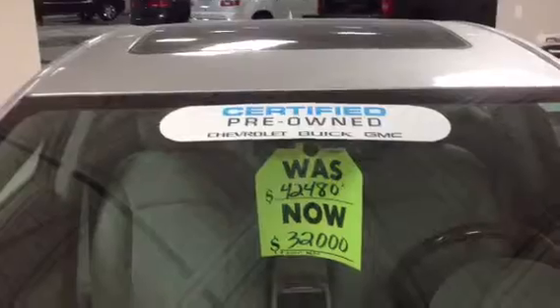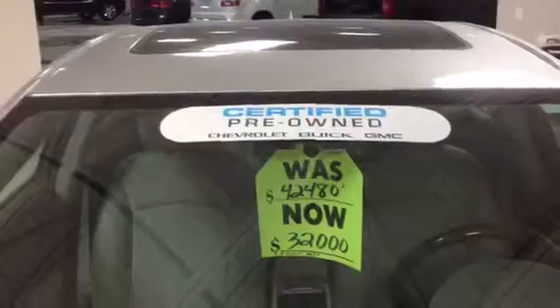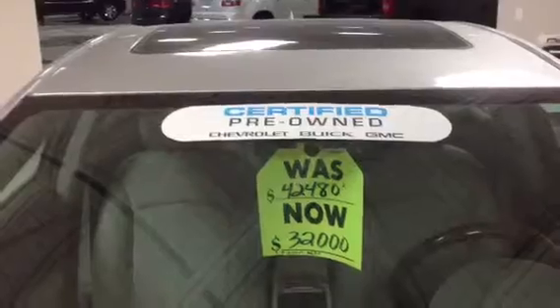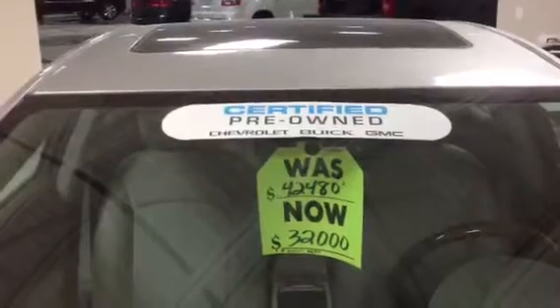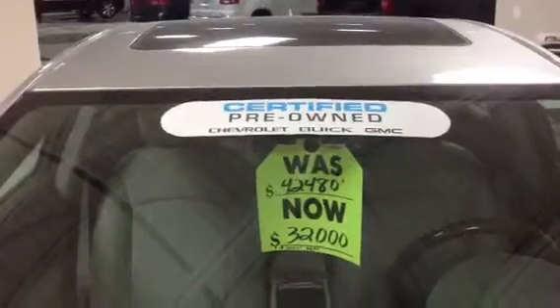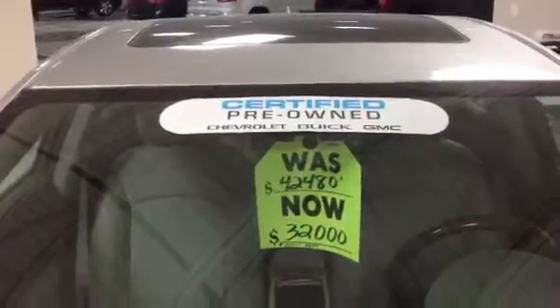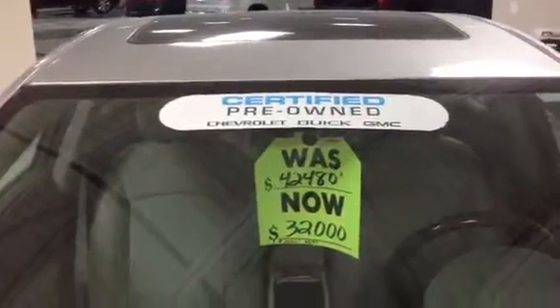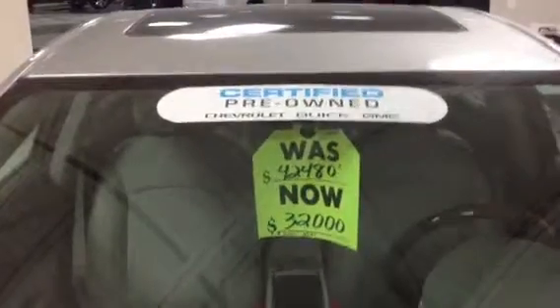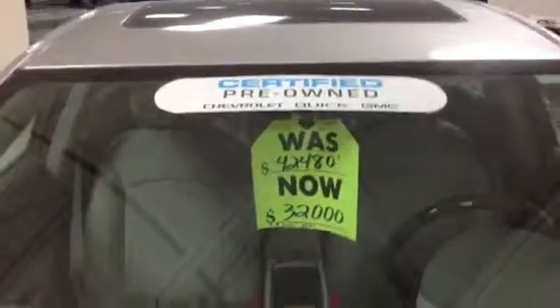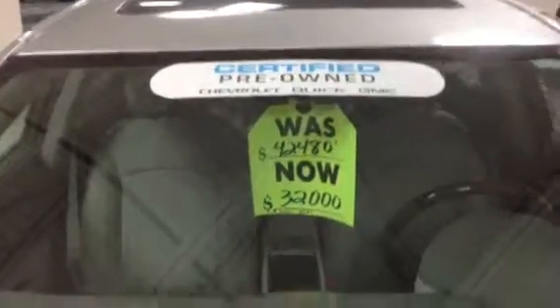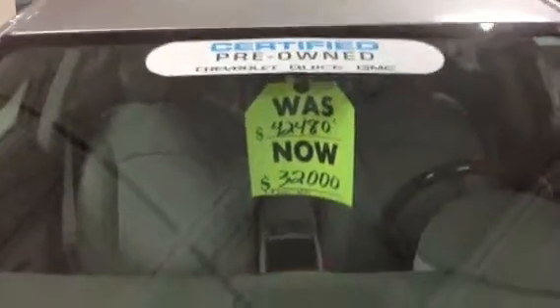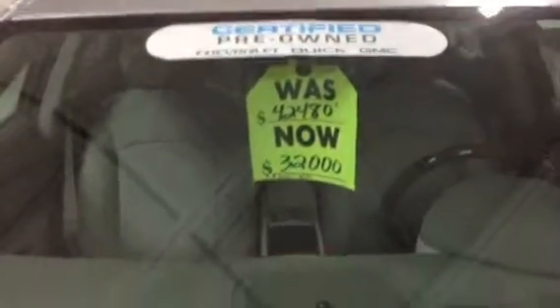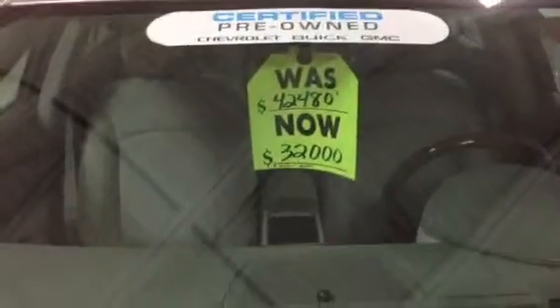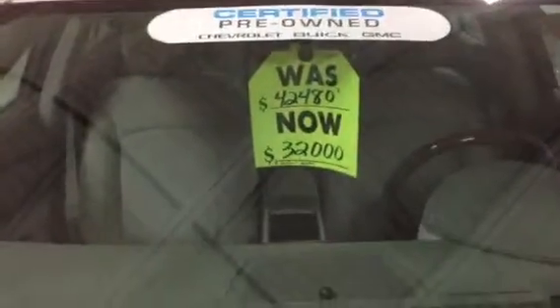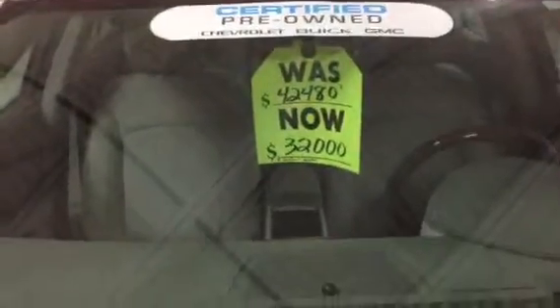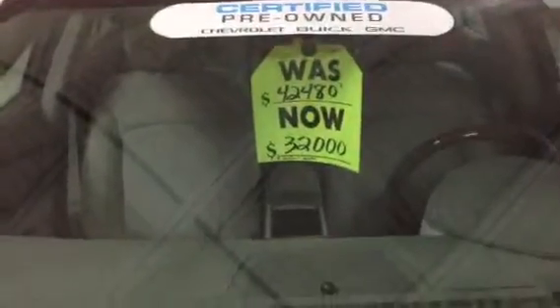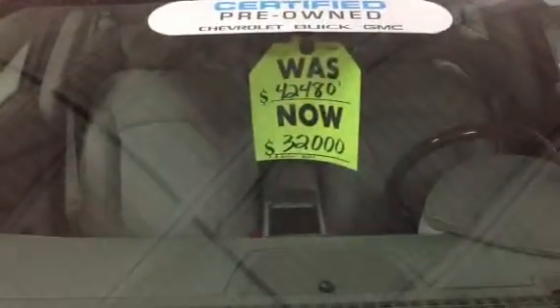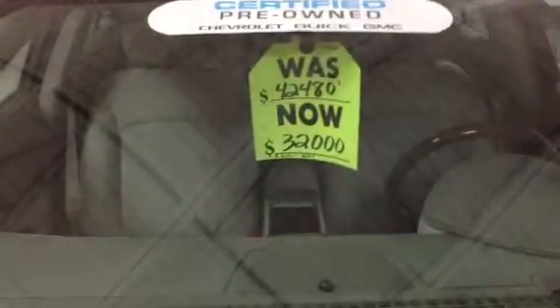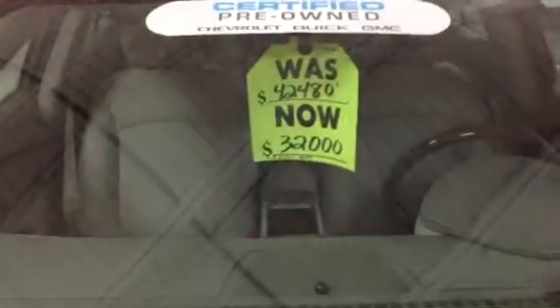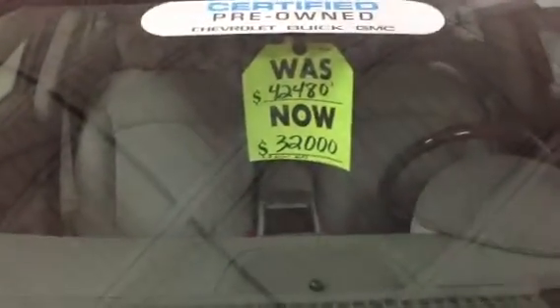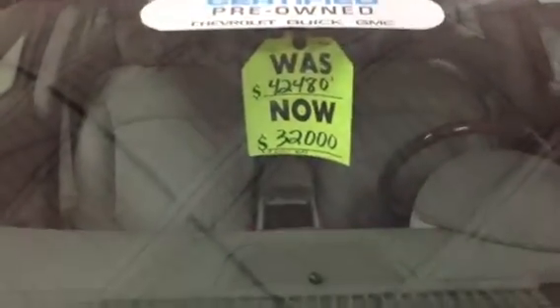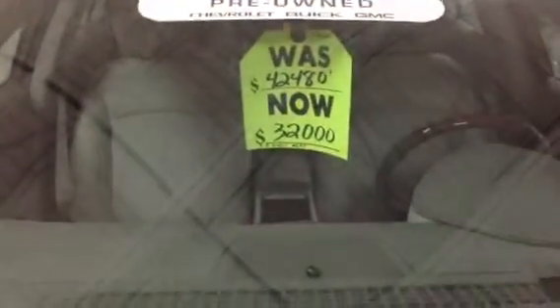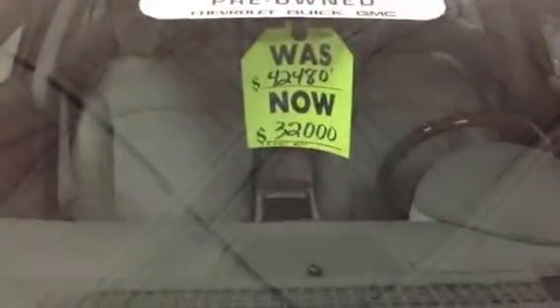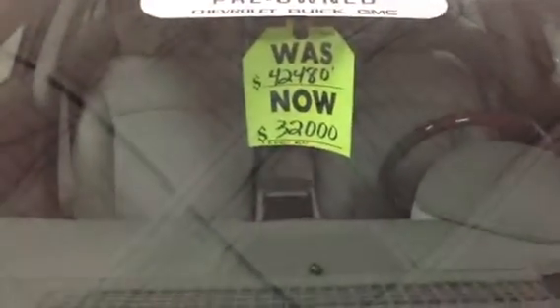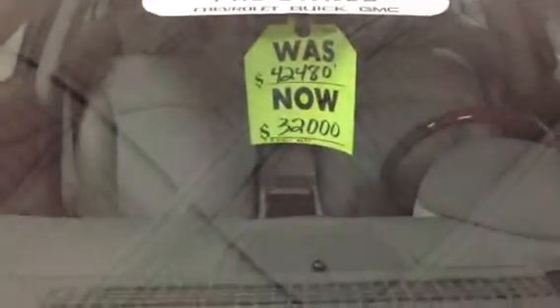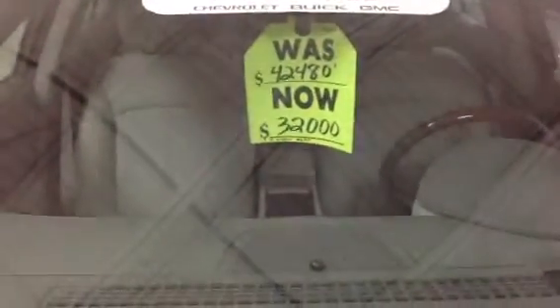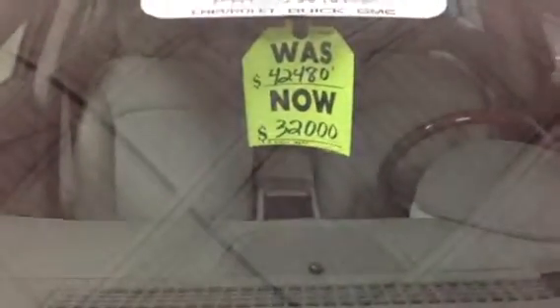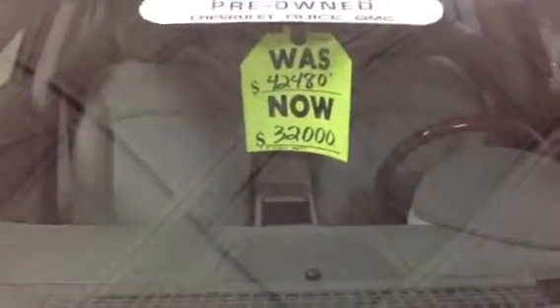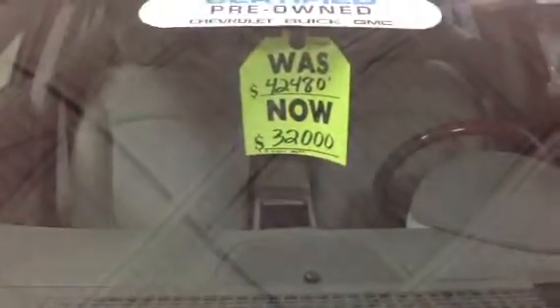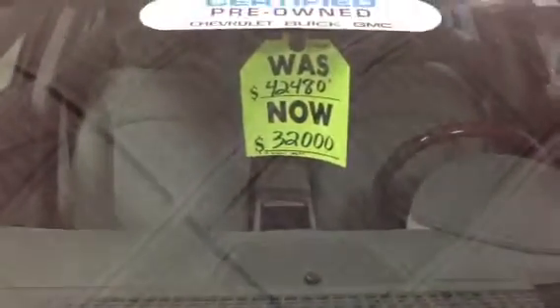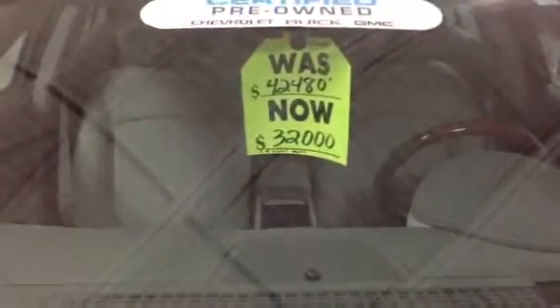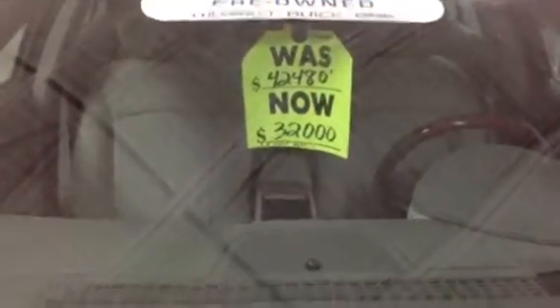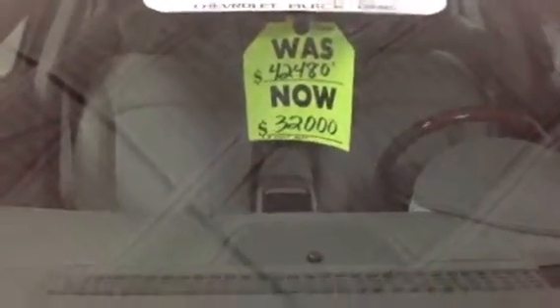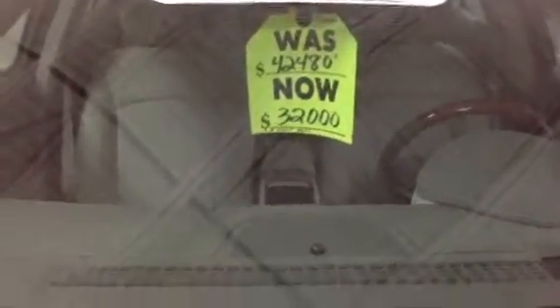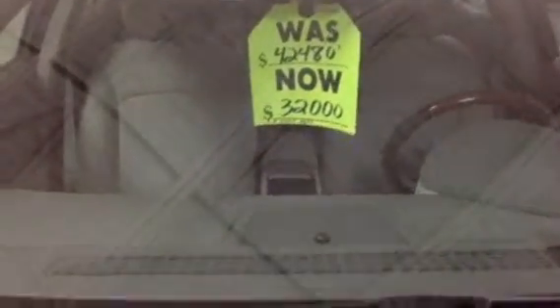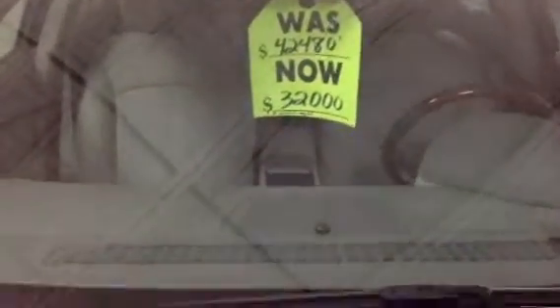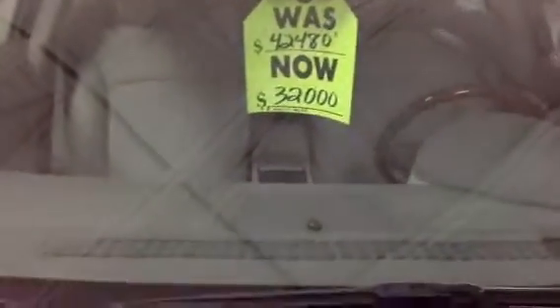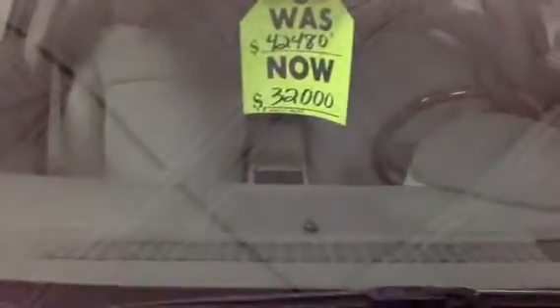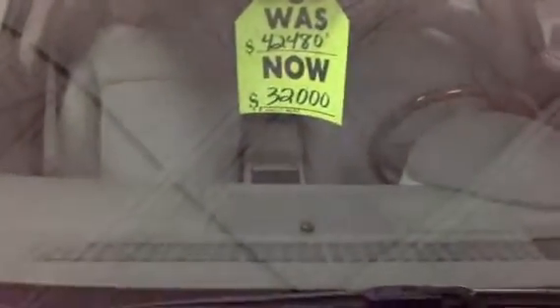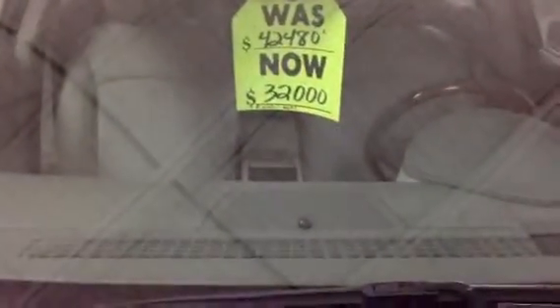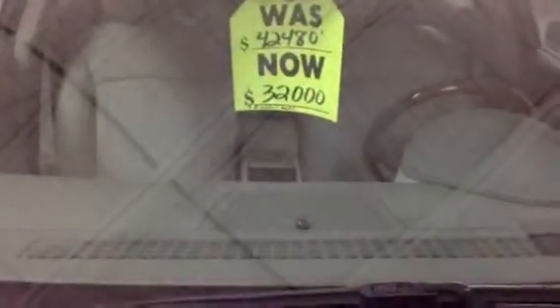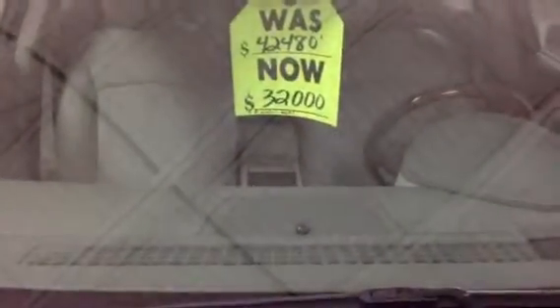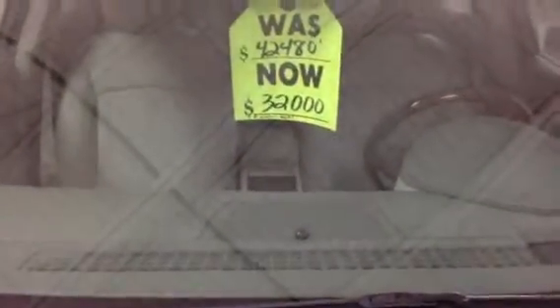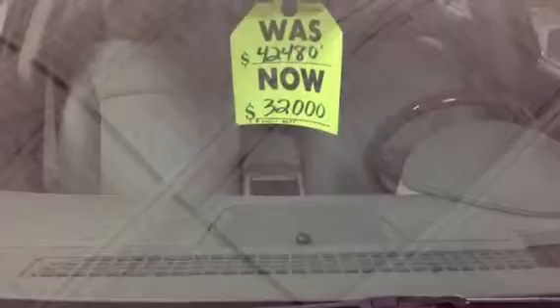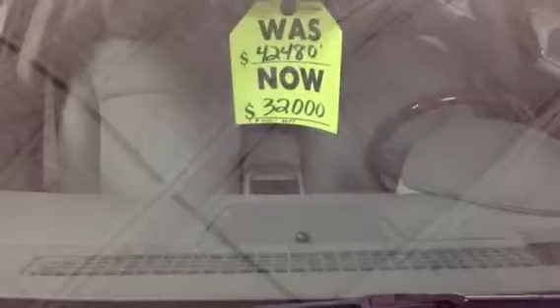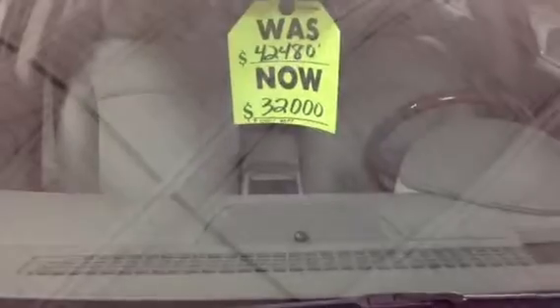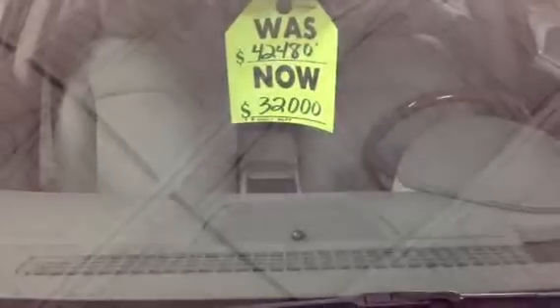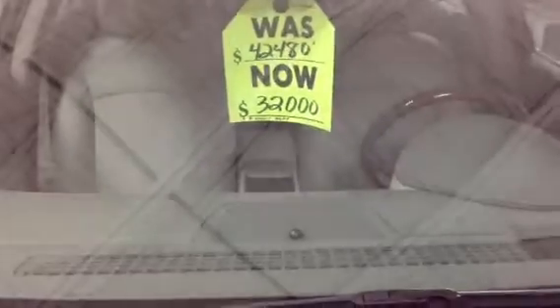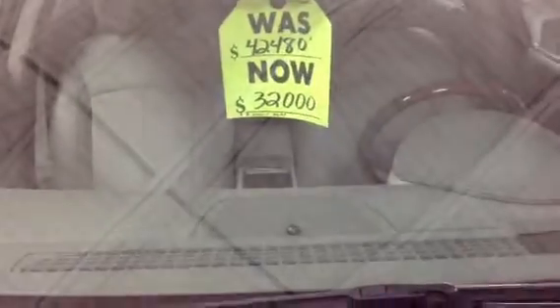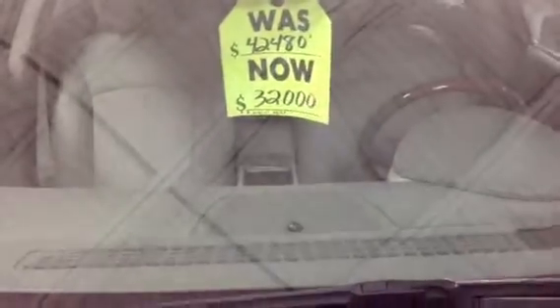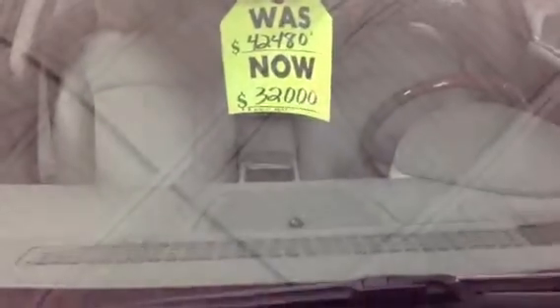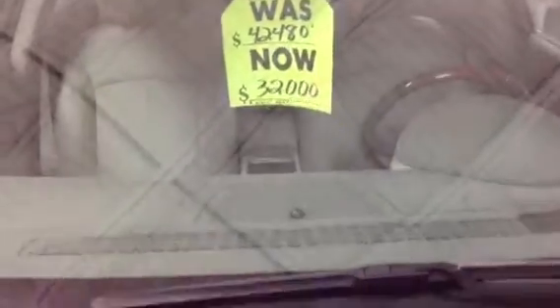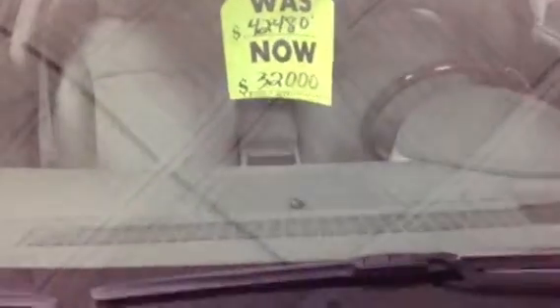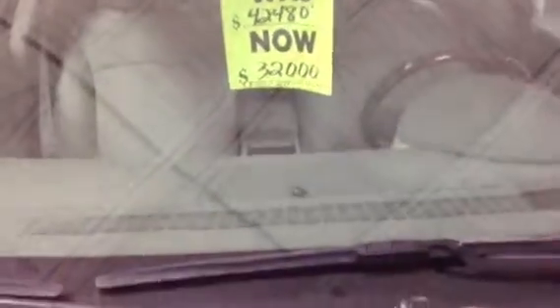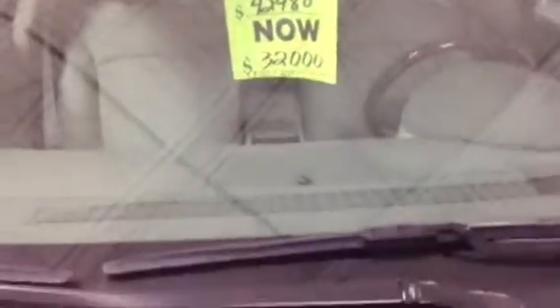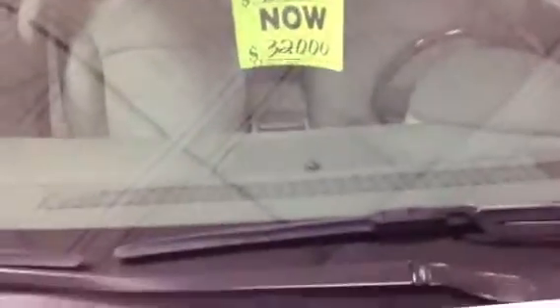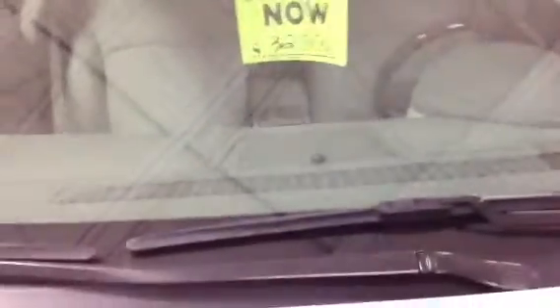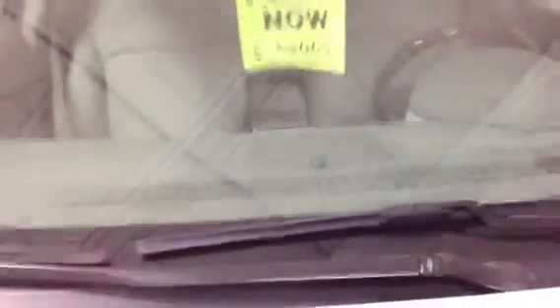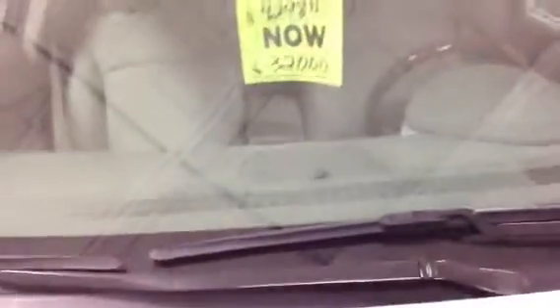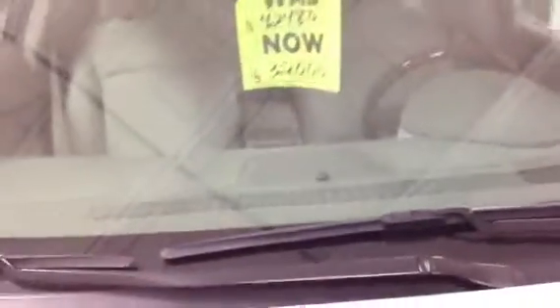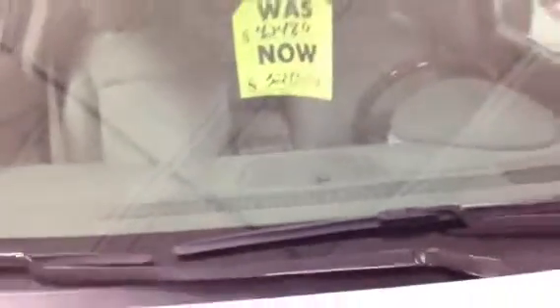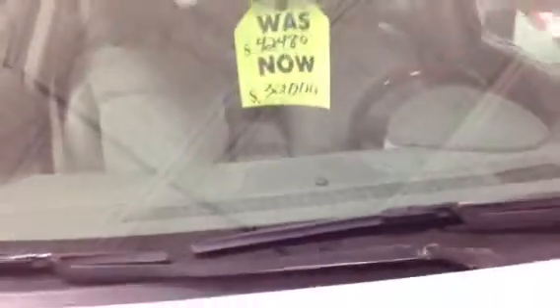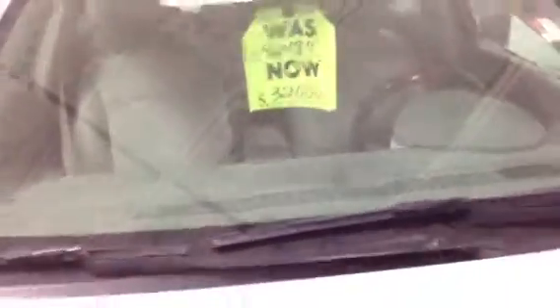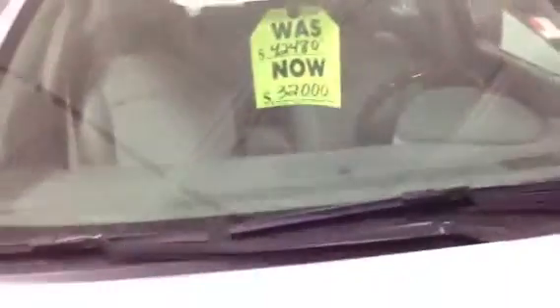Certified pre-owned — was $42,480, and it is now listed at $32,000 even. That is a steal.